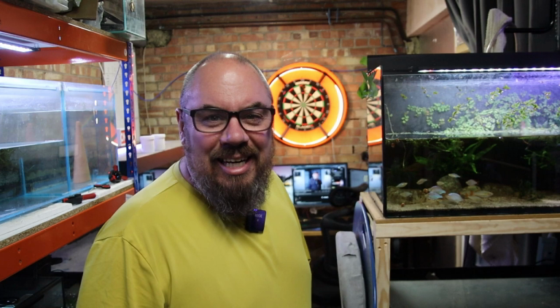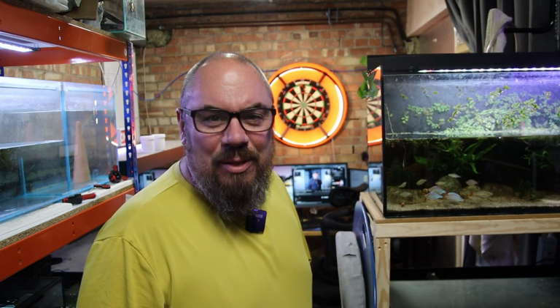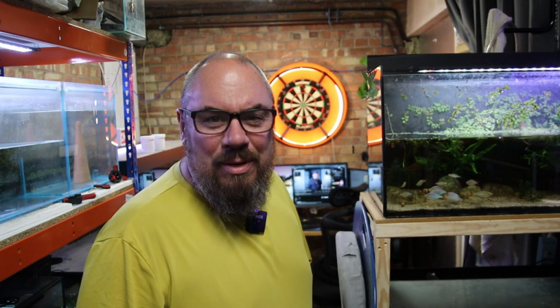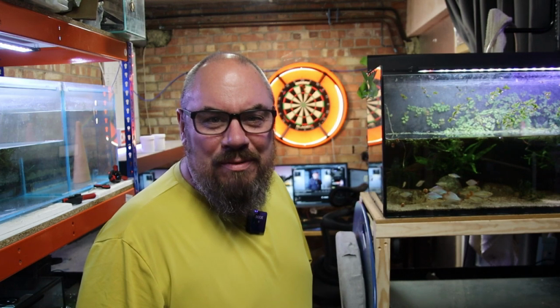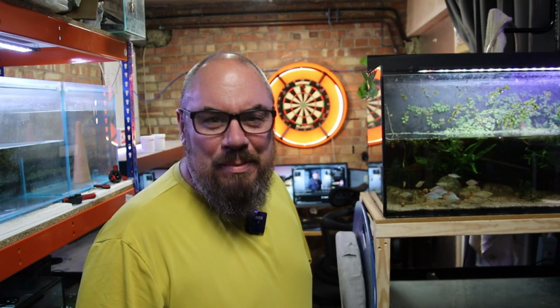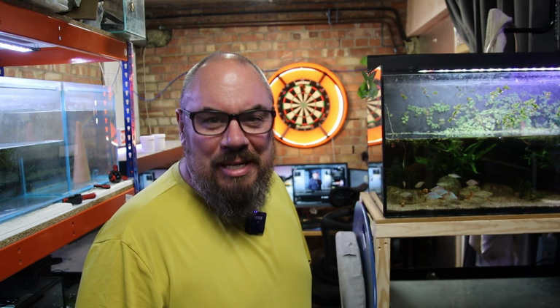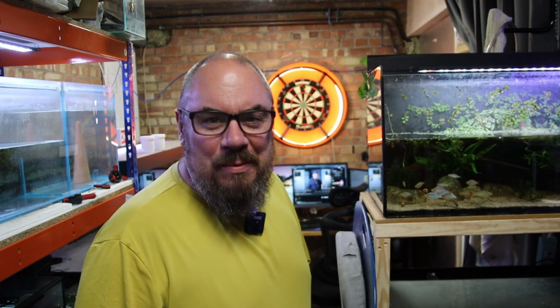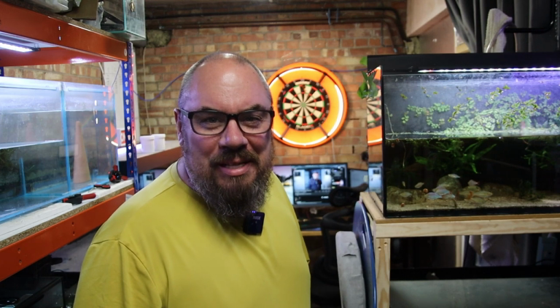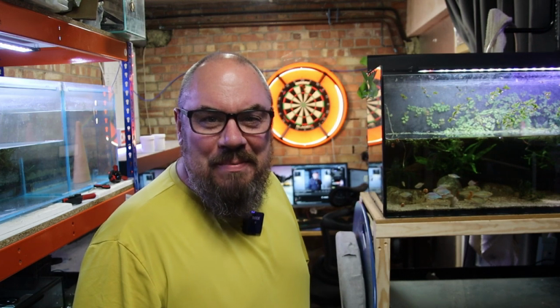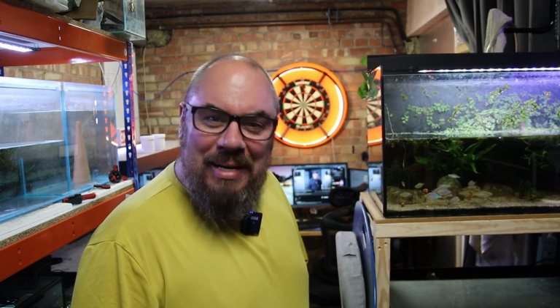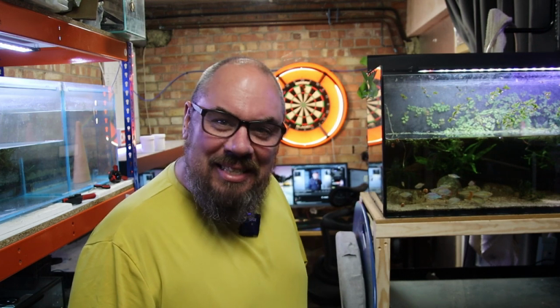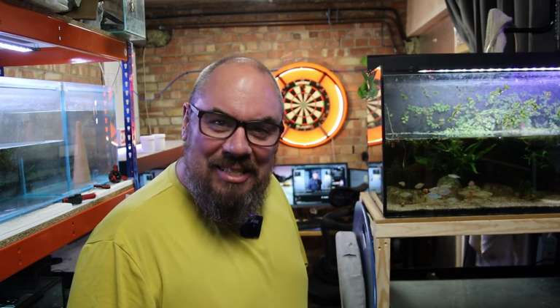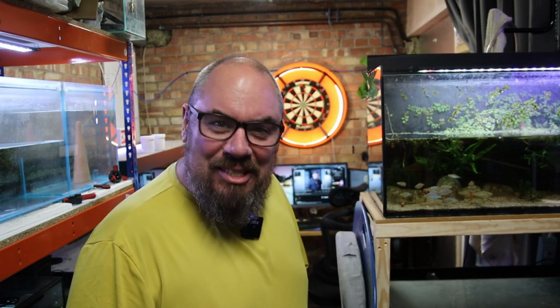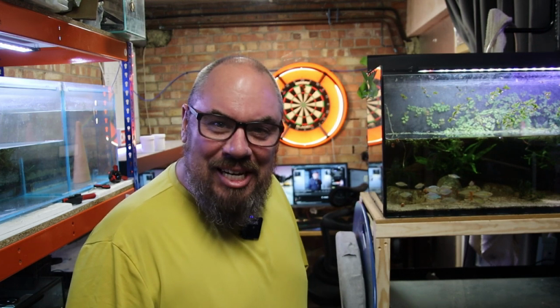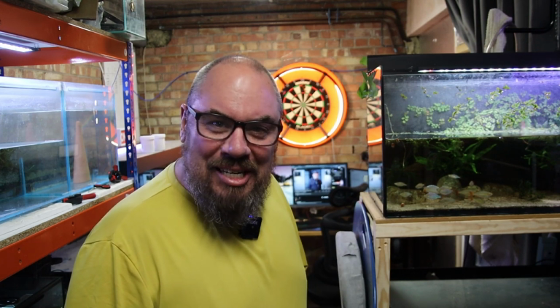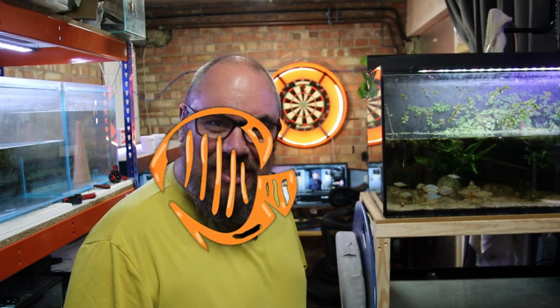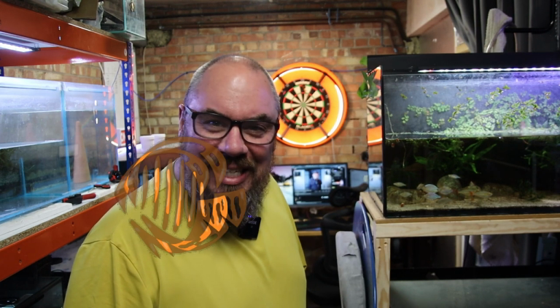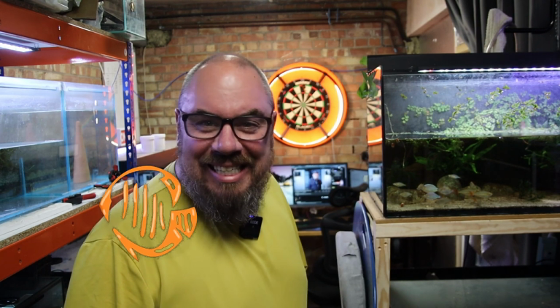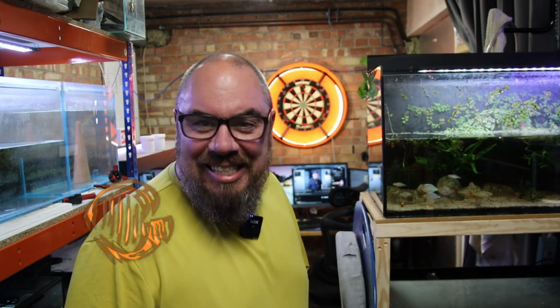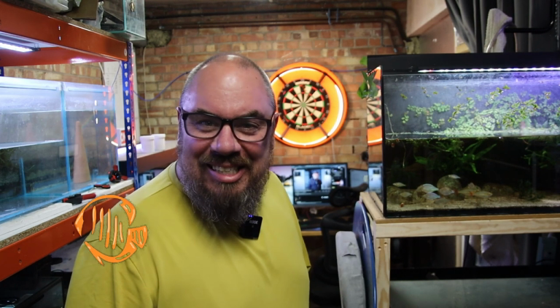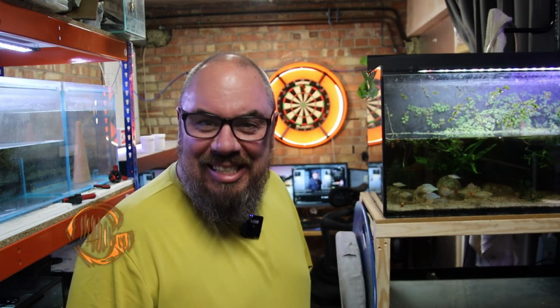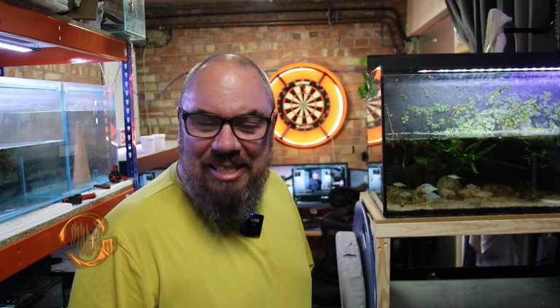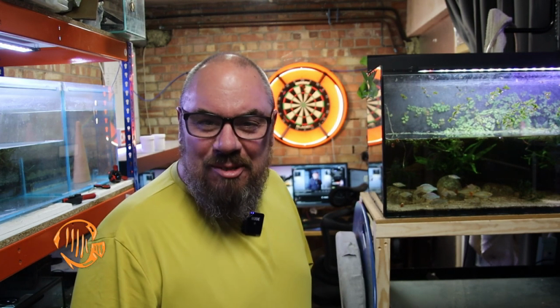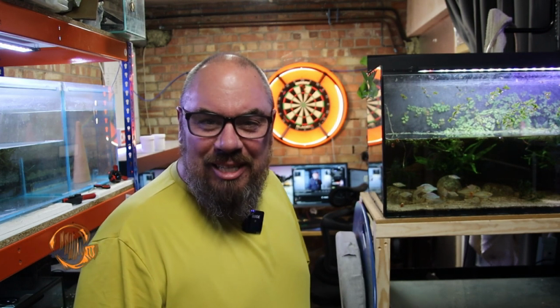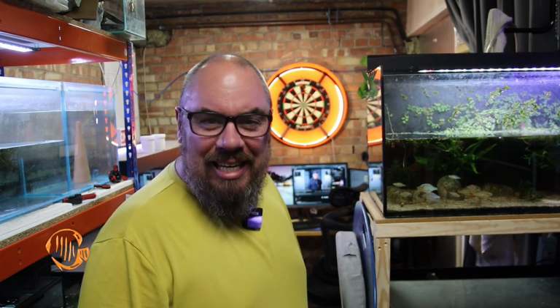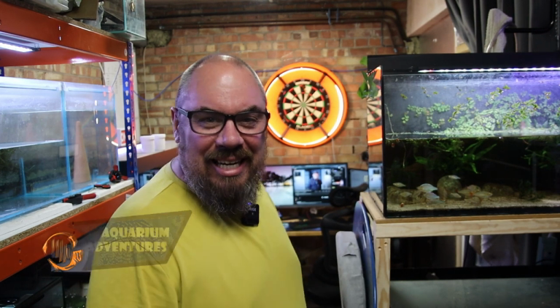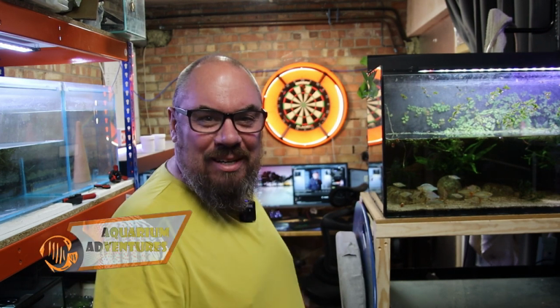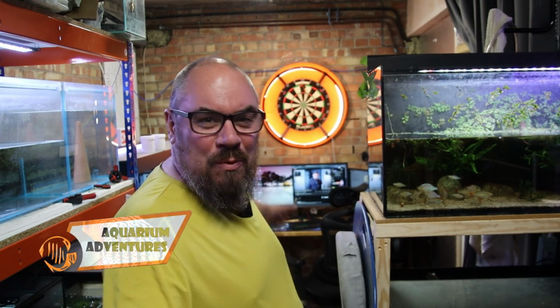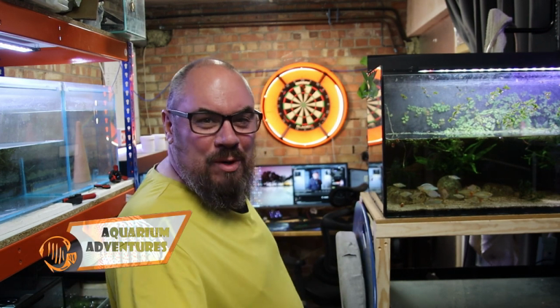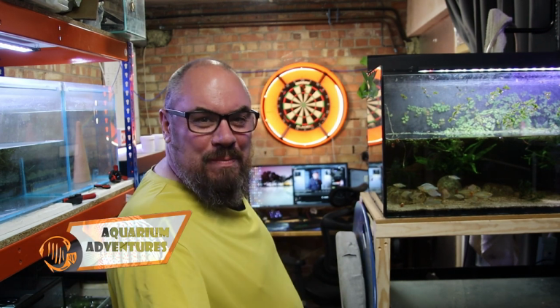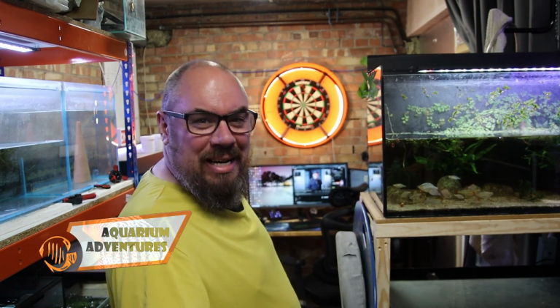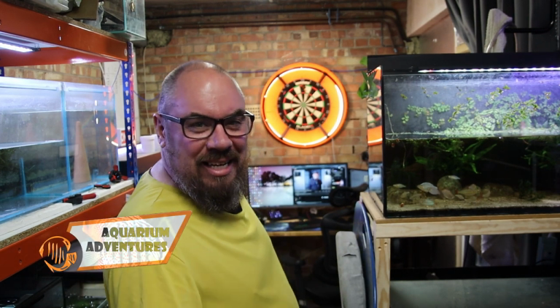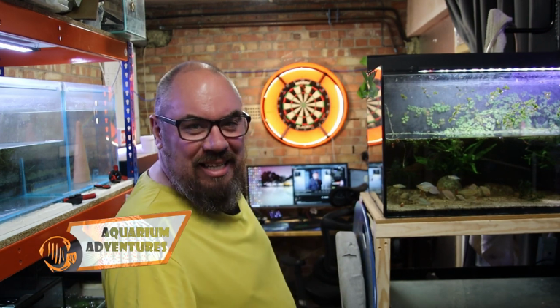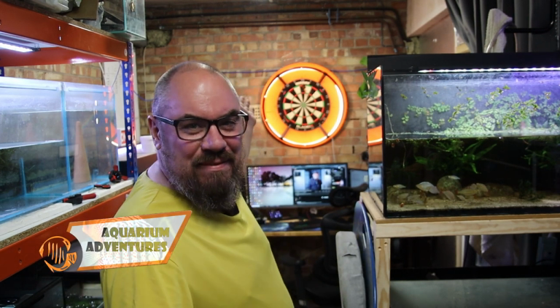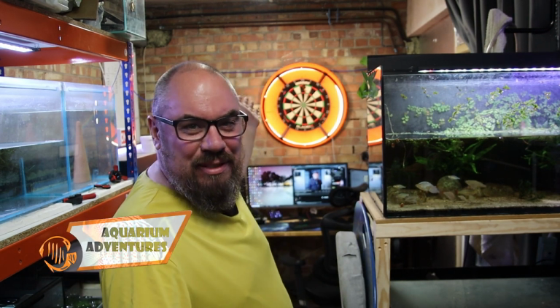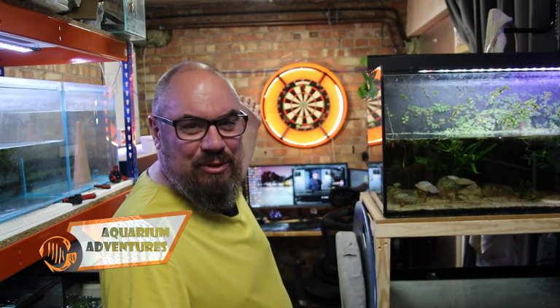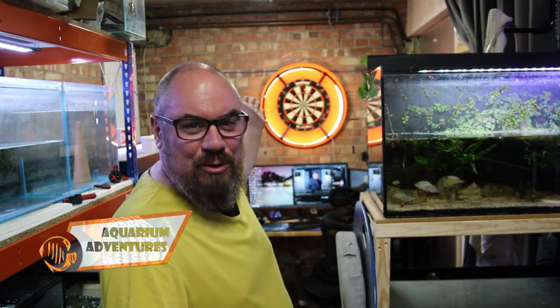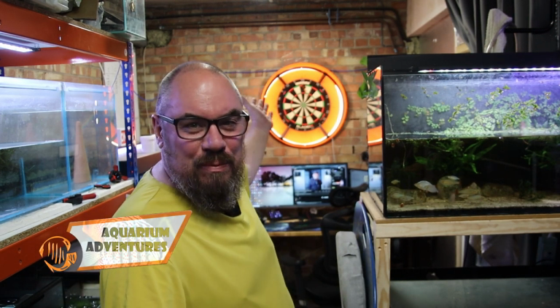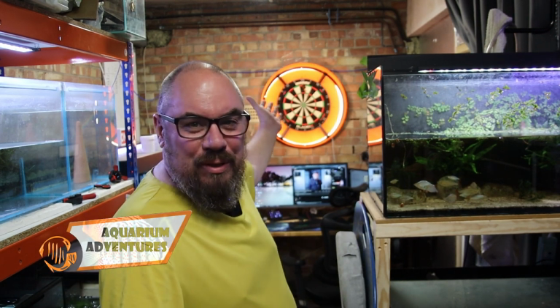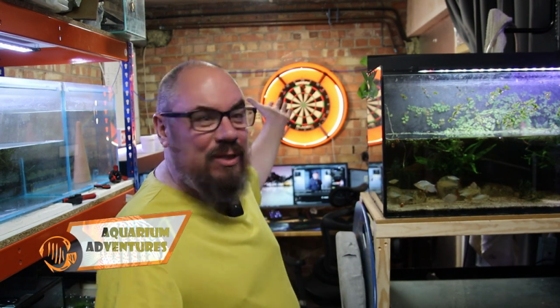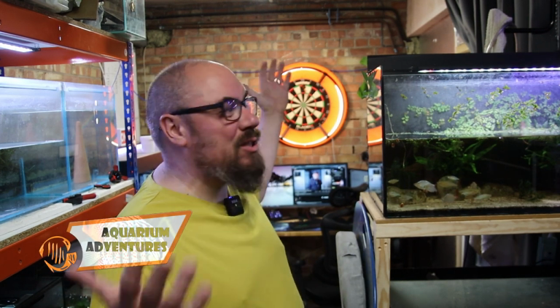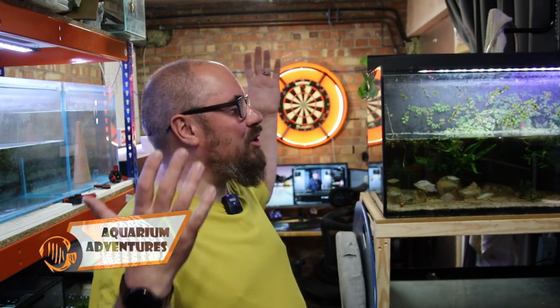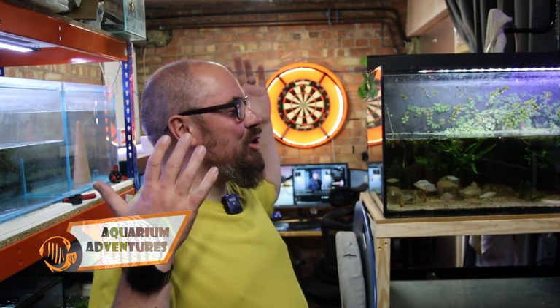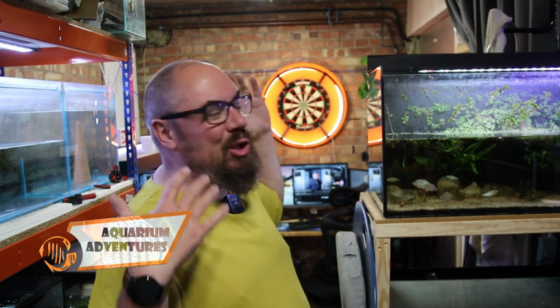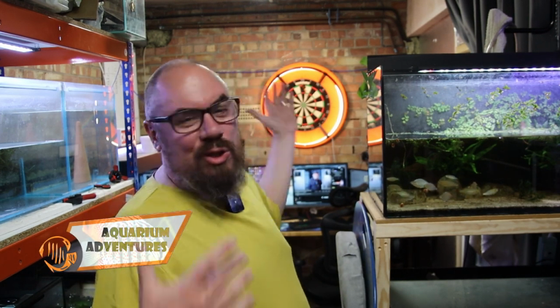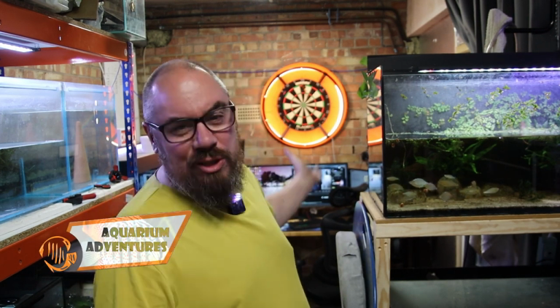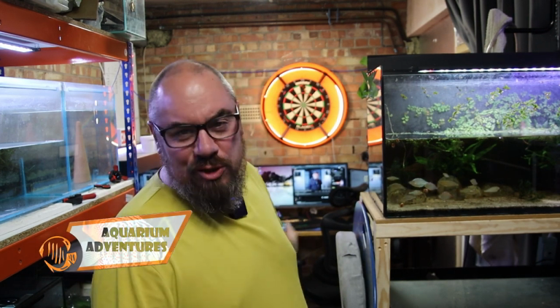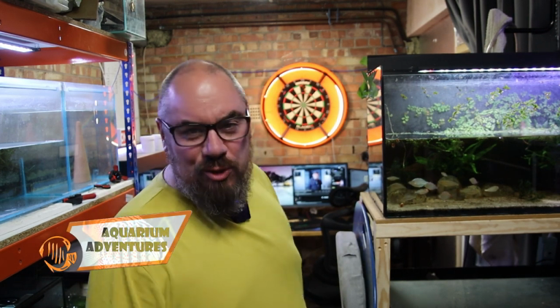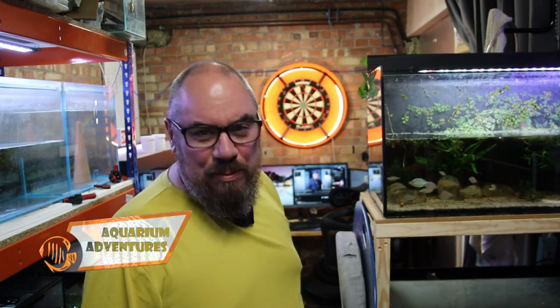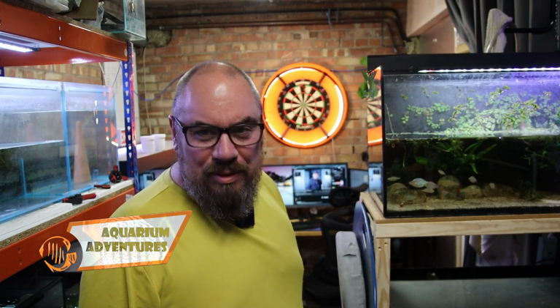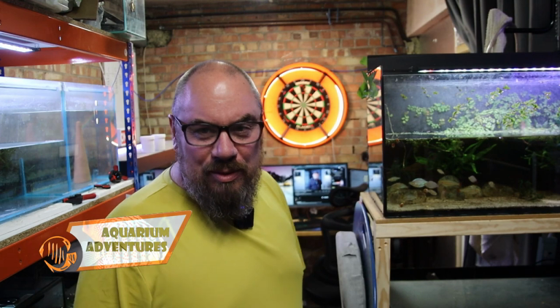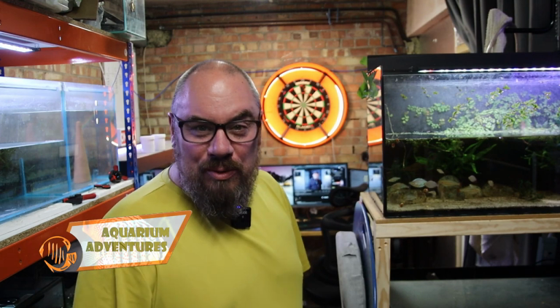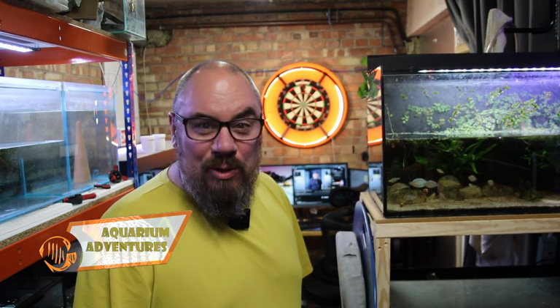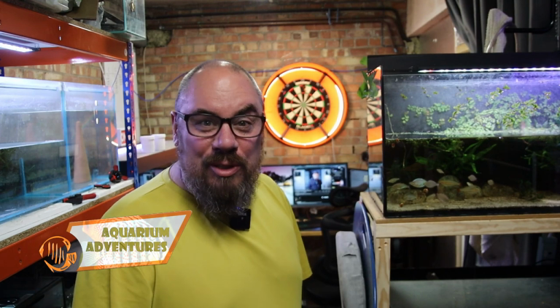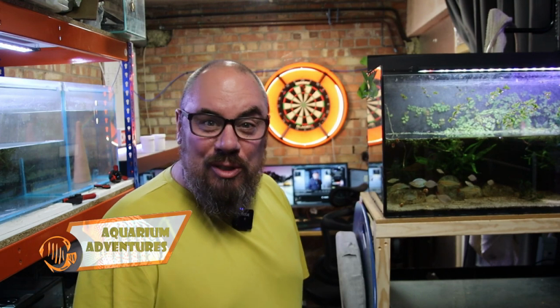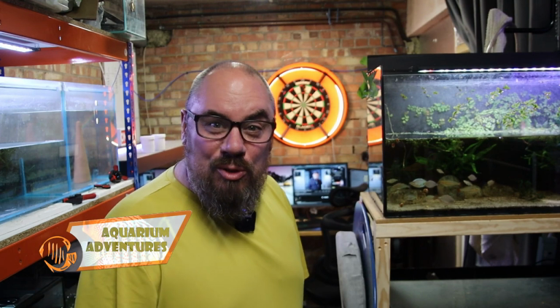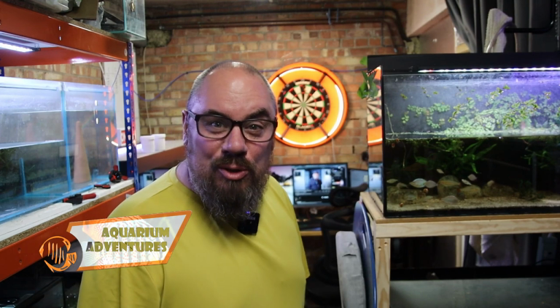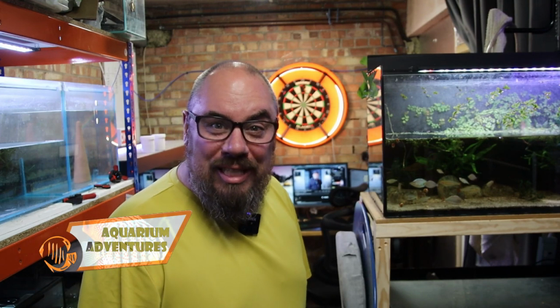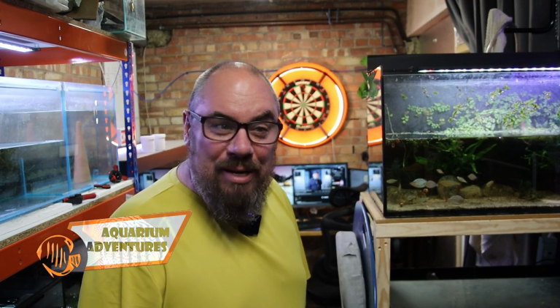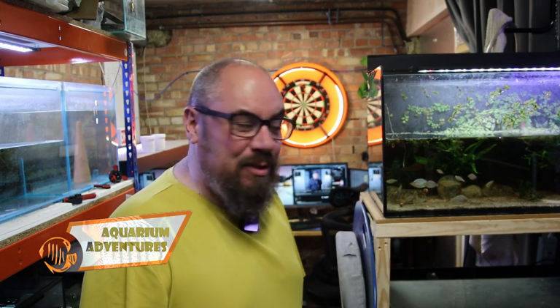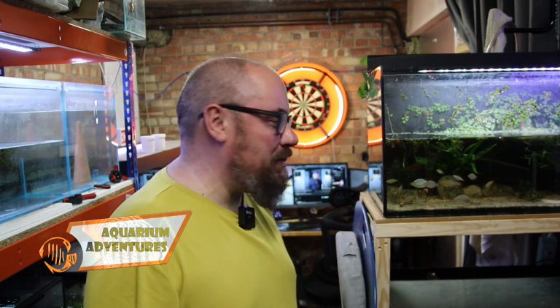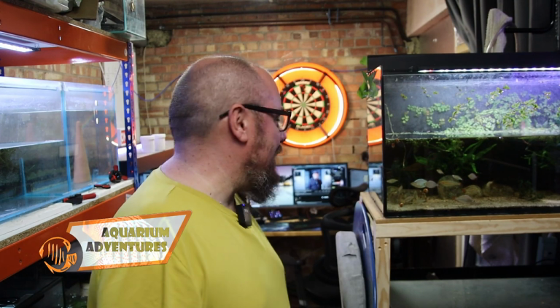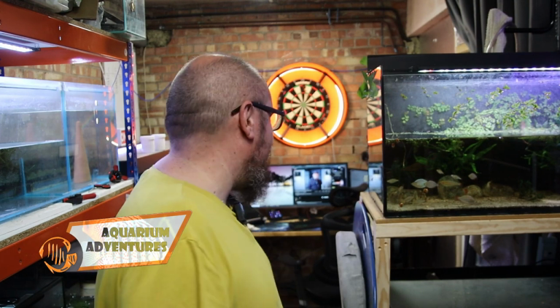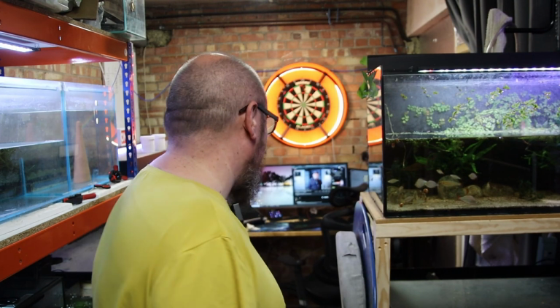Hello everybody, welcome back to the channel. Nice to see you again. We're back in the fish room because there's lots of jobs to do, lots of sorting out to be done.